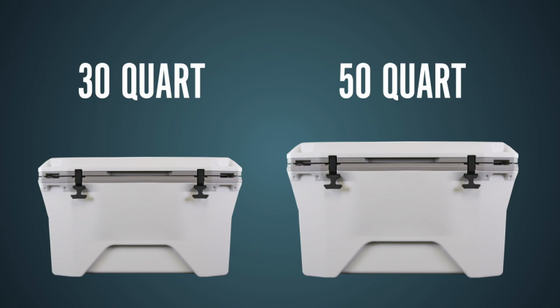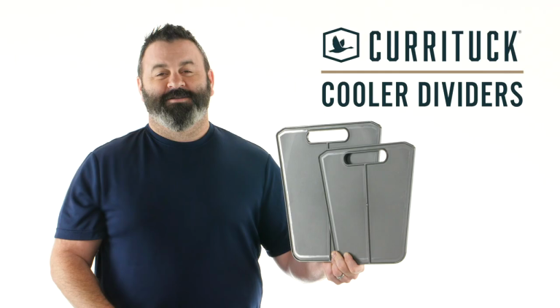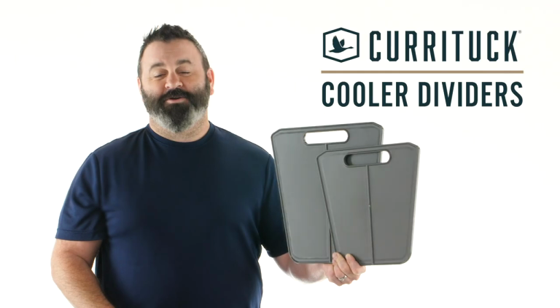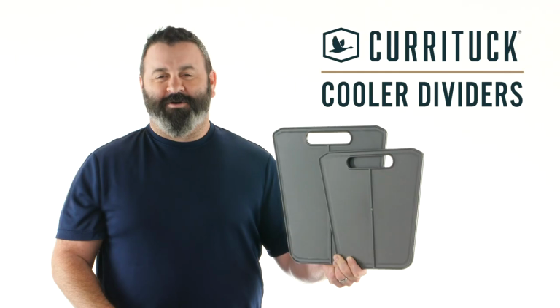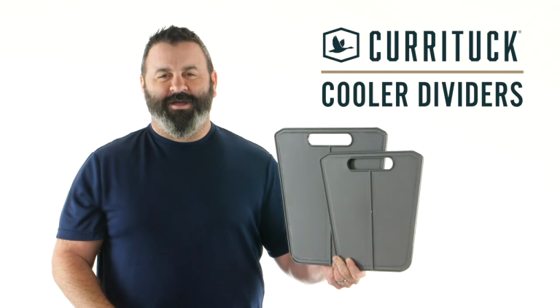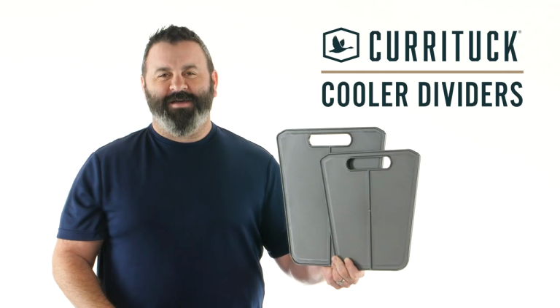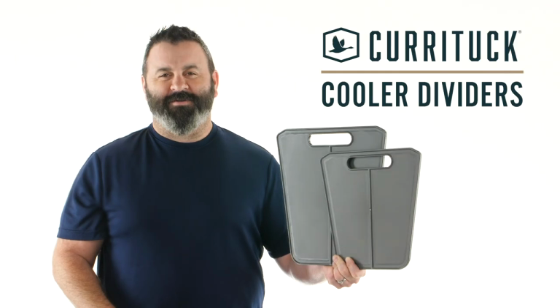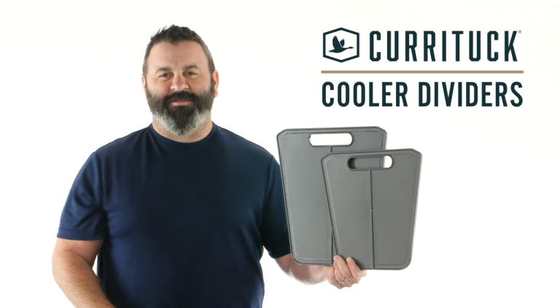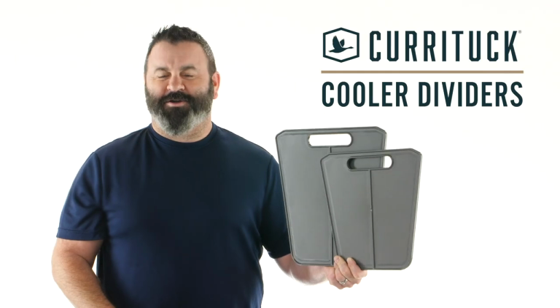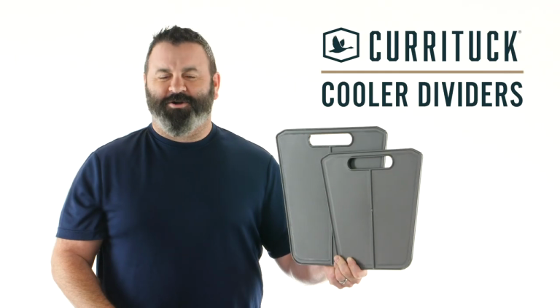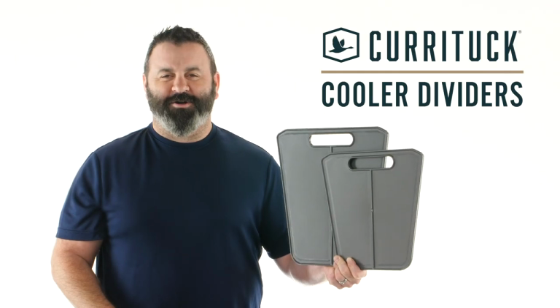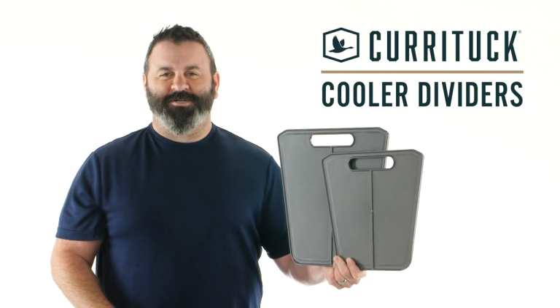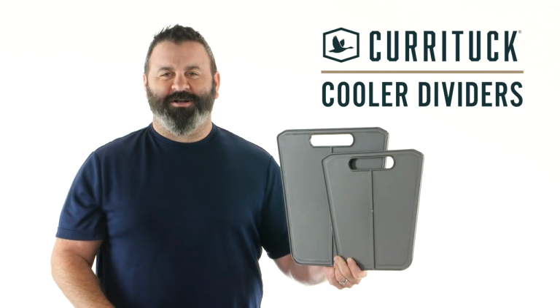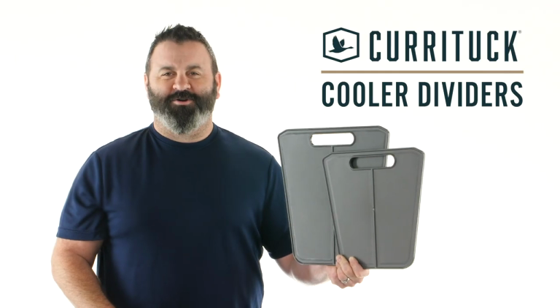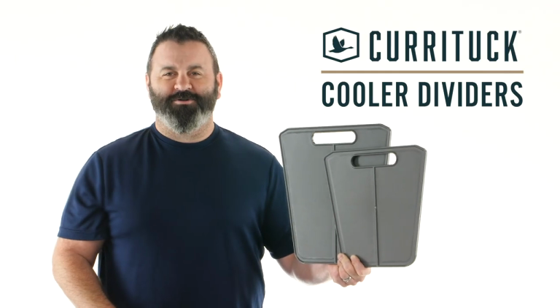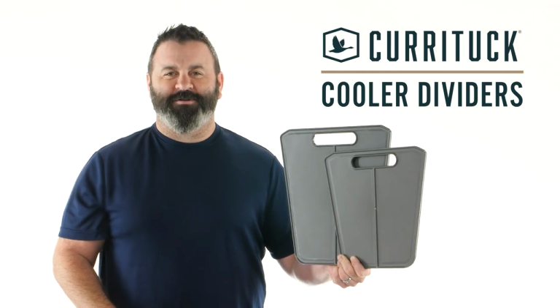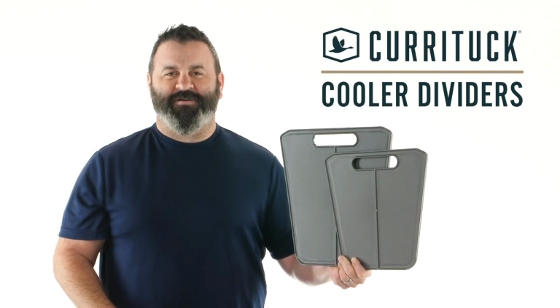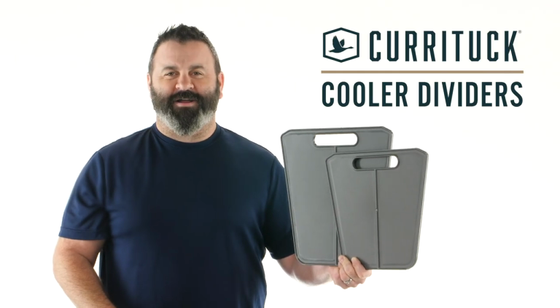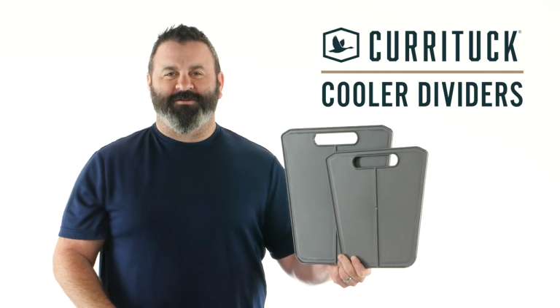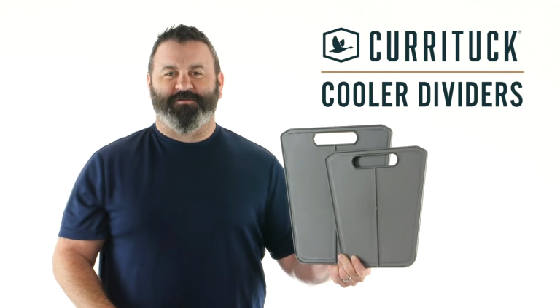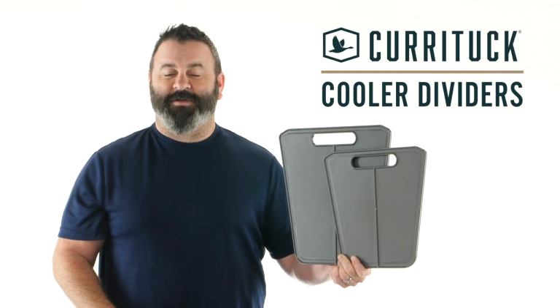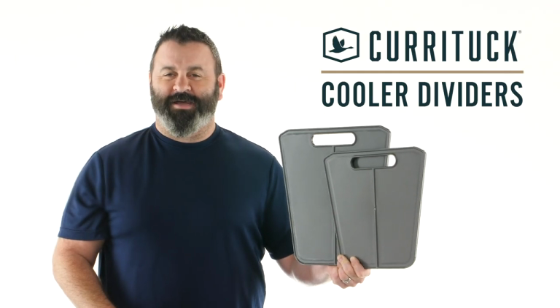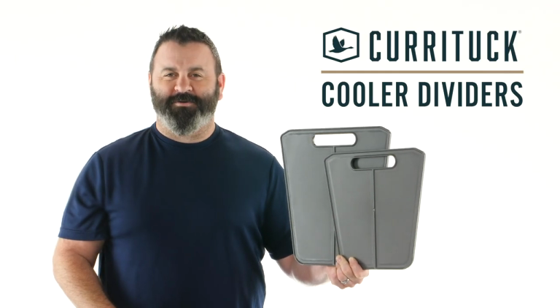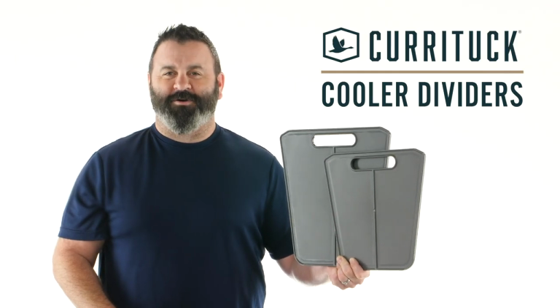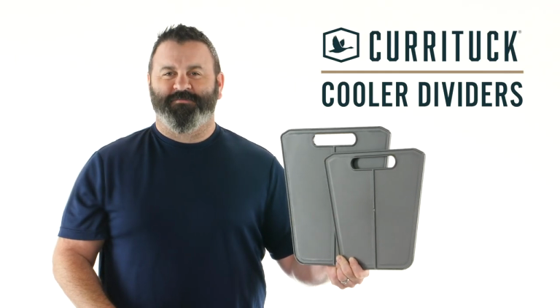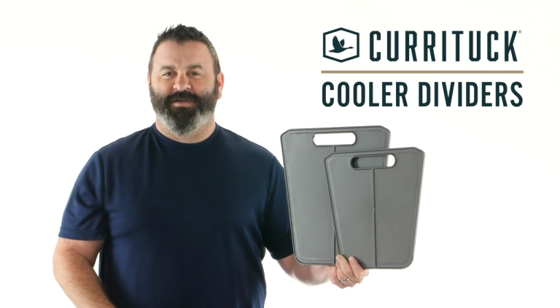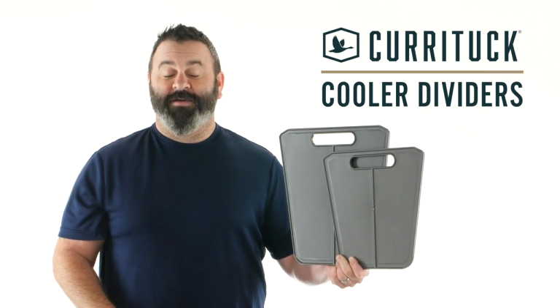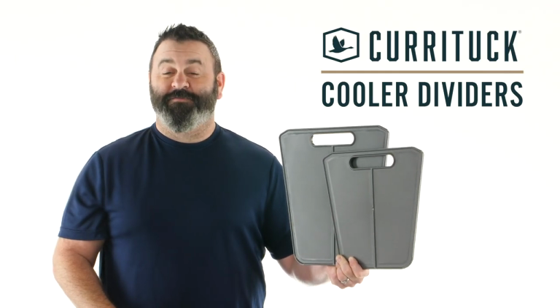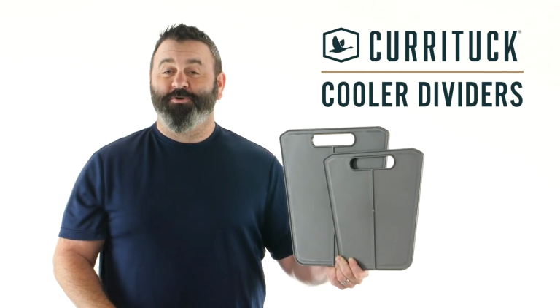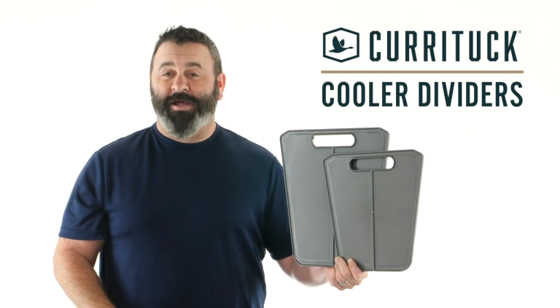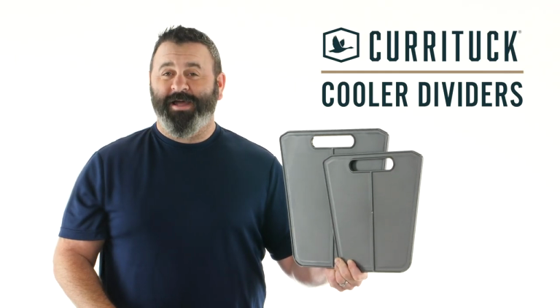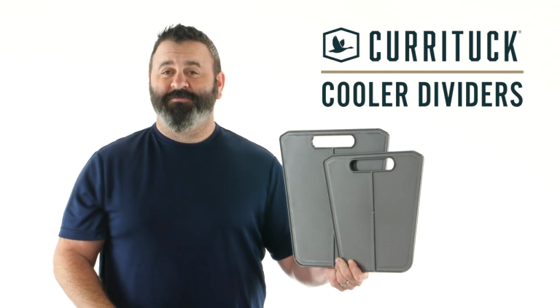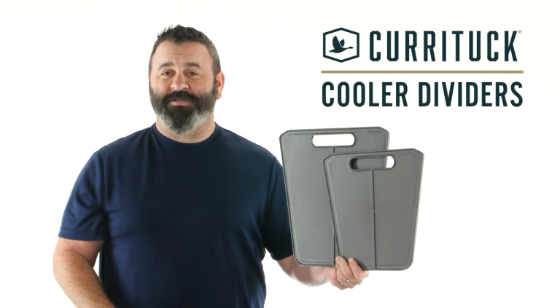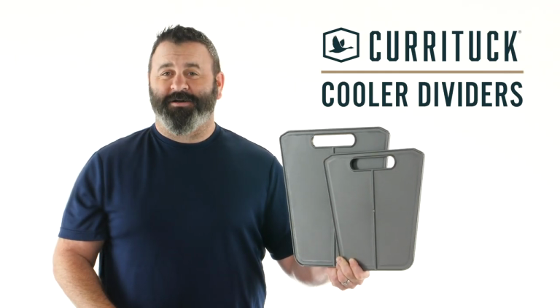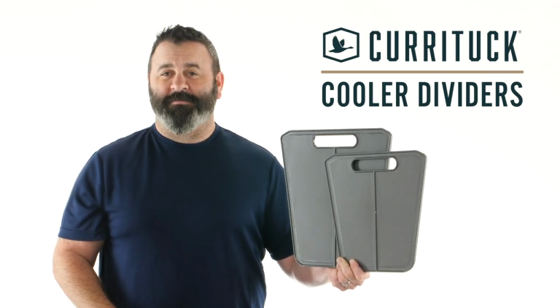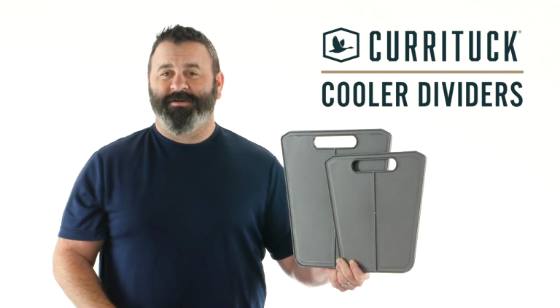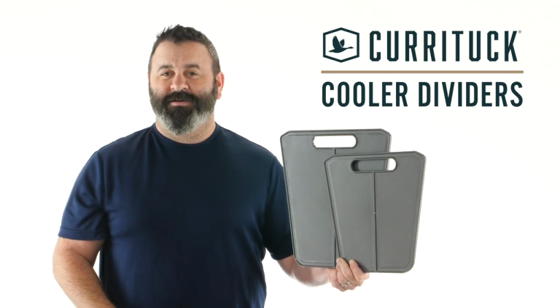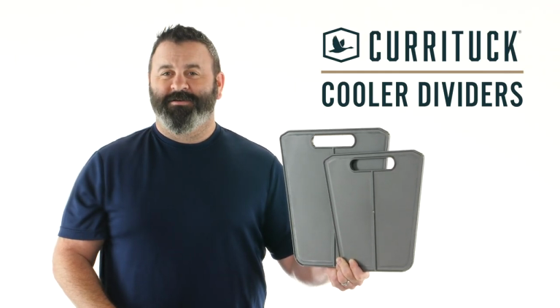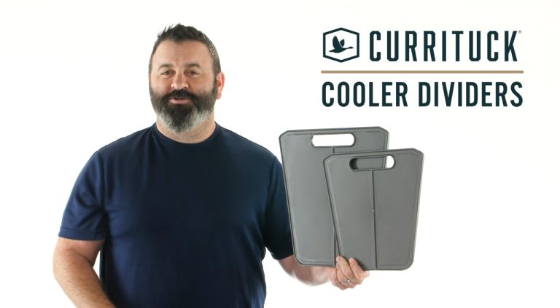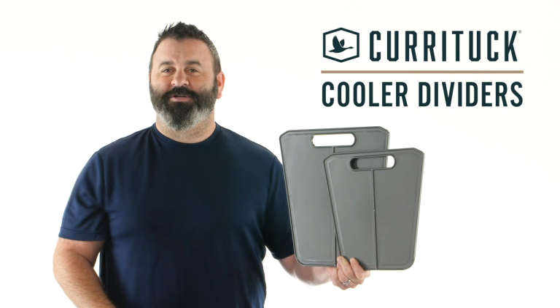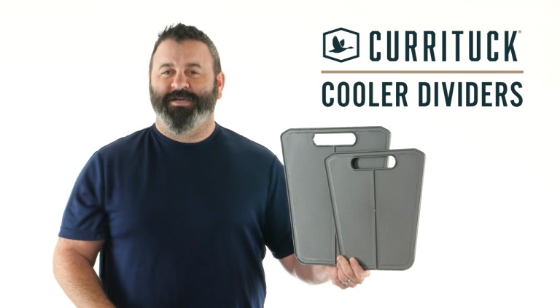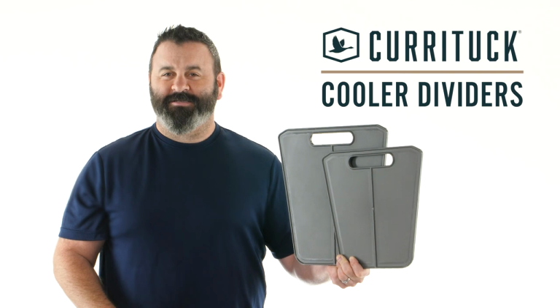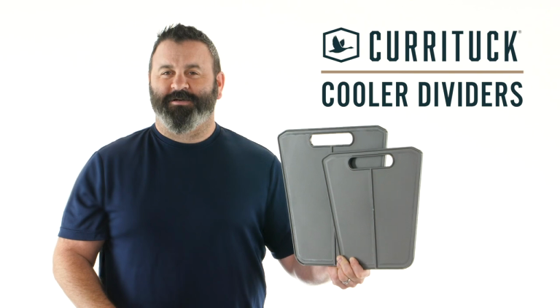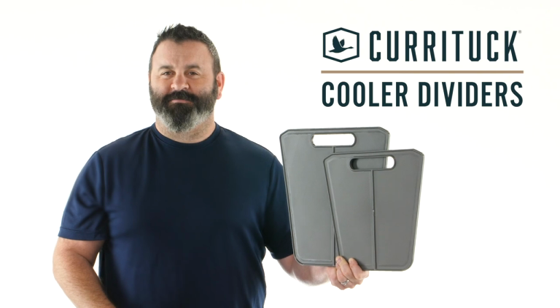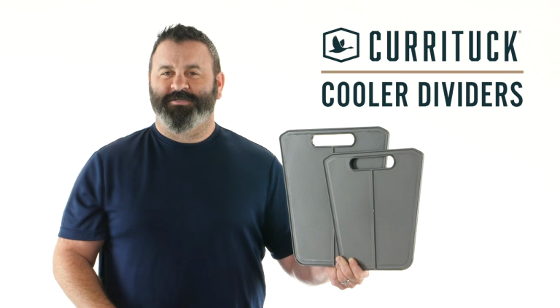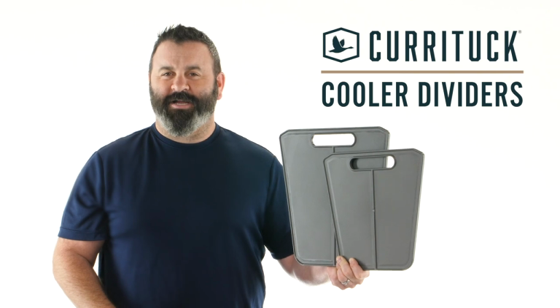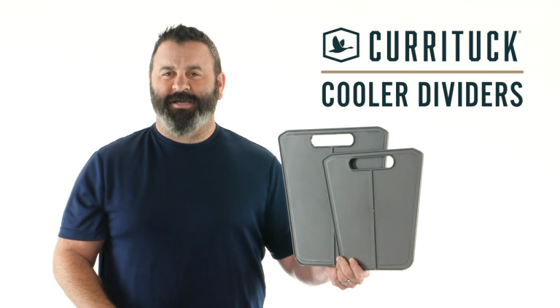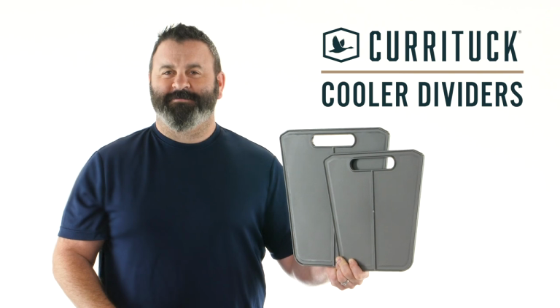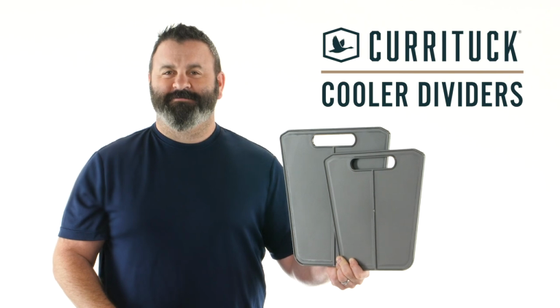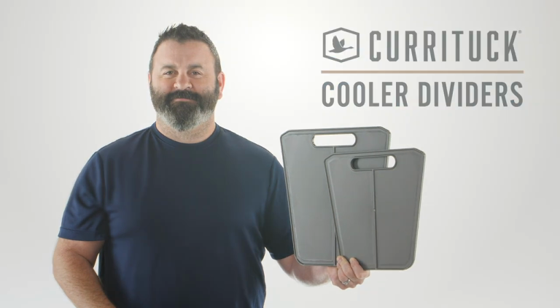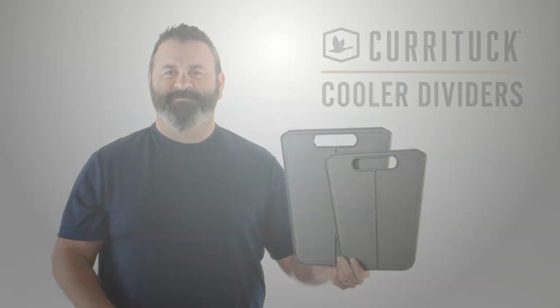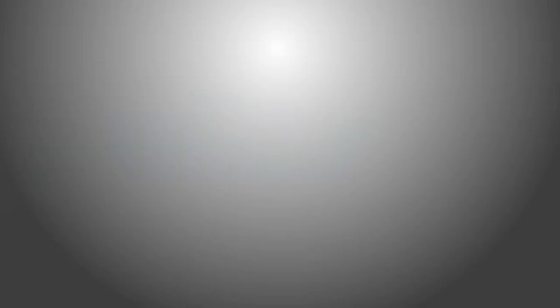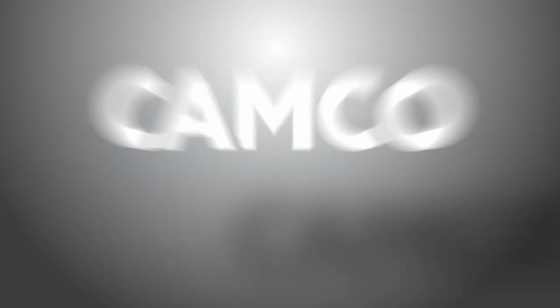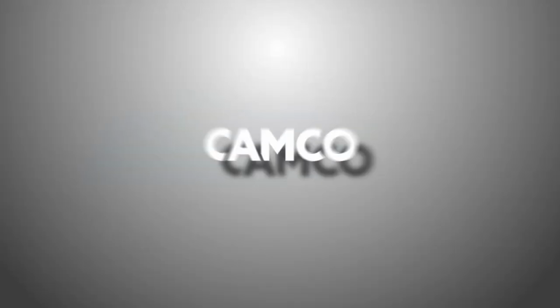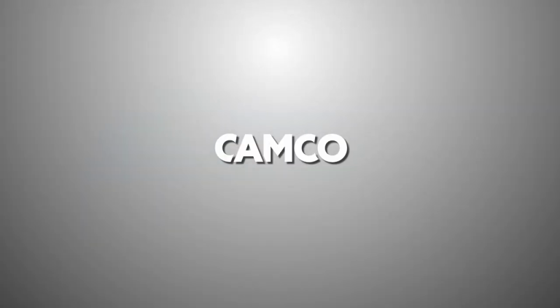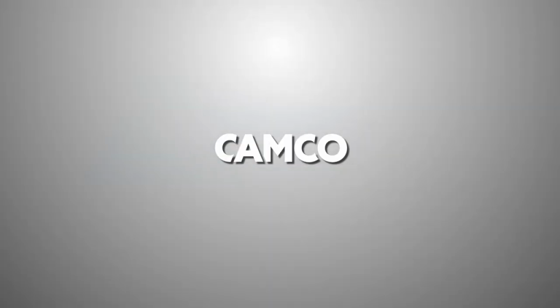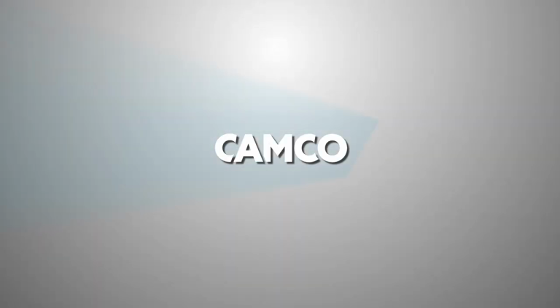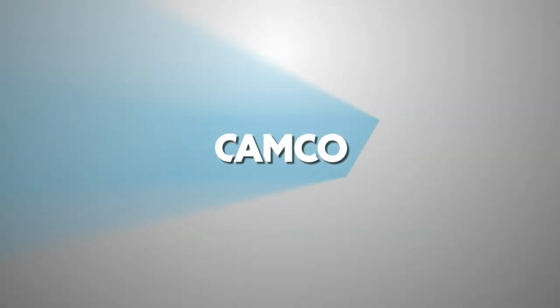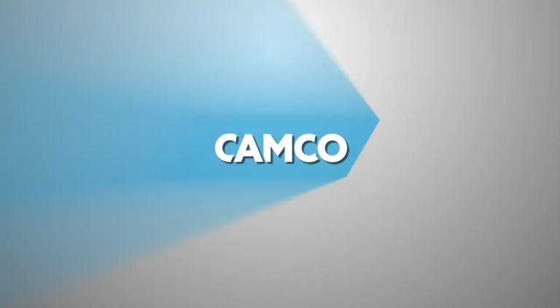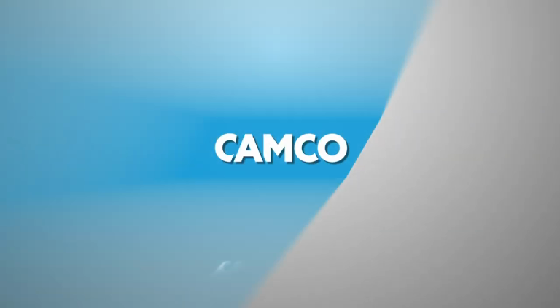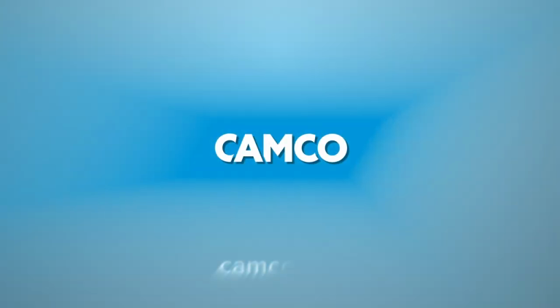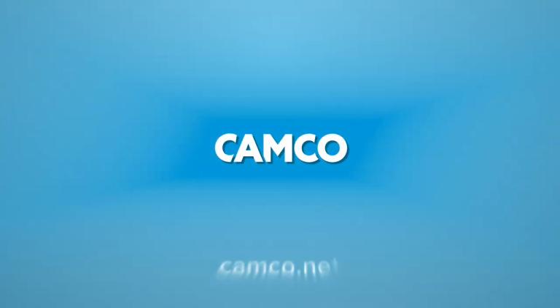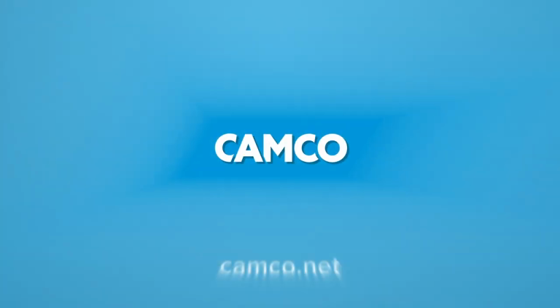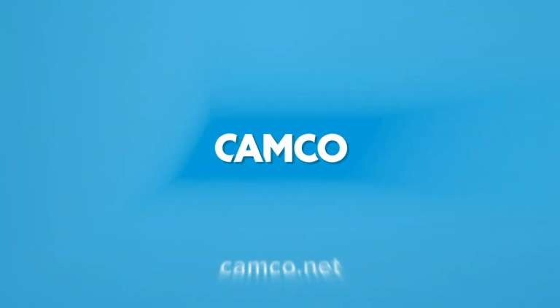So there you have it, the Currituck Cooler Dividers from Camco. If you don't have some, you should get some today. Camco.net